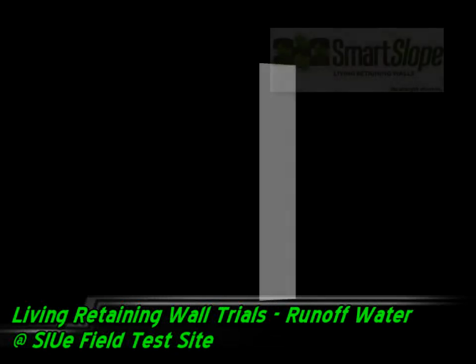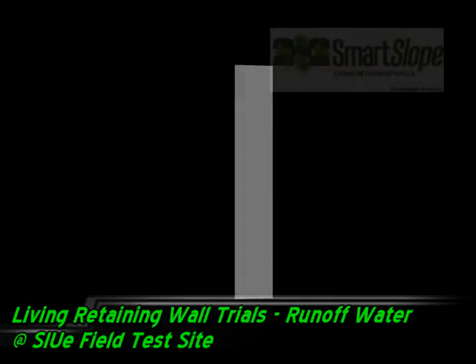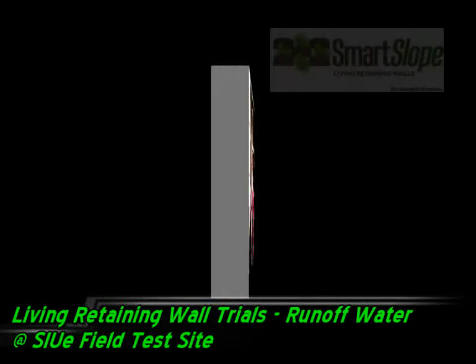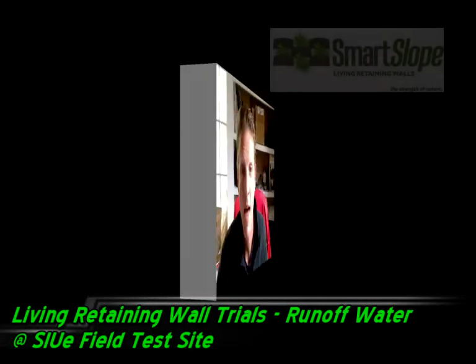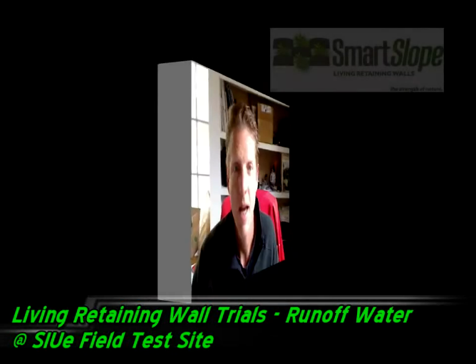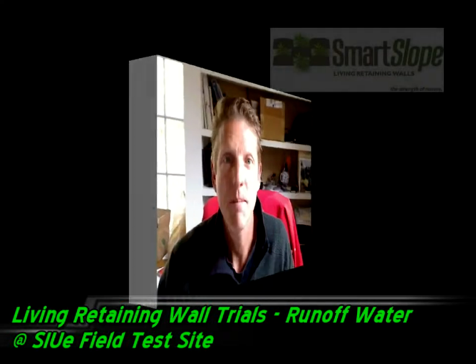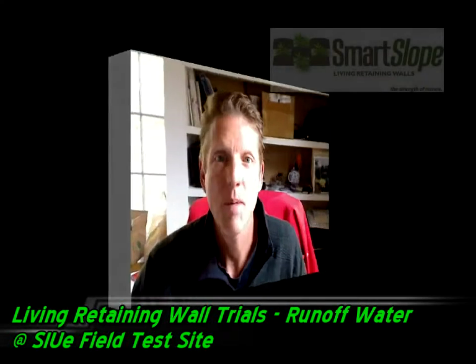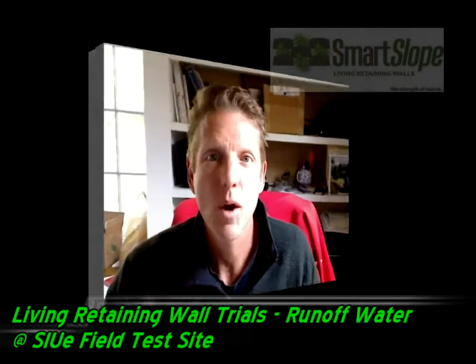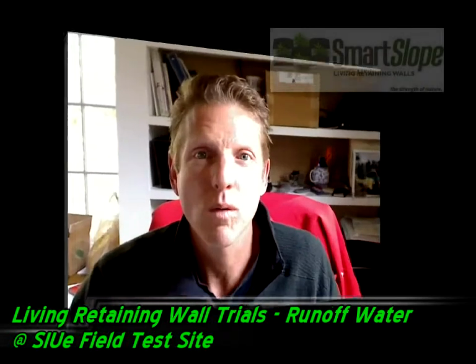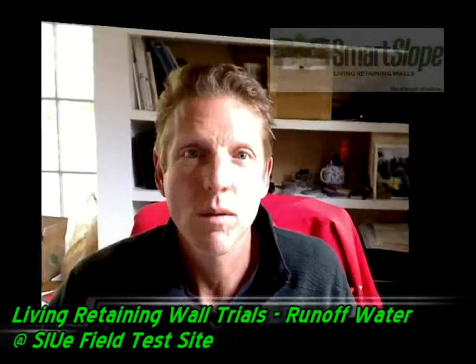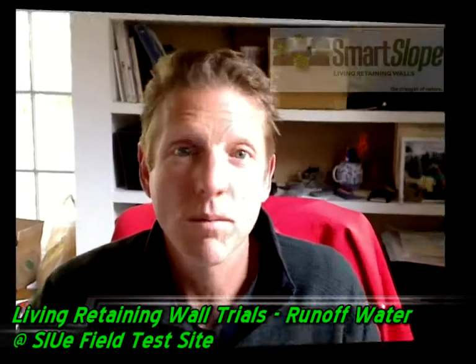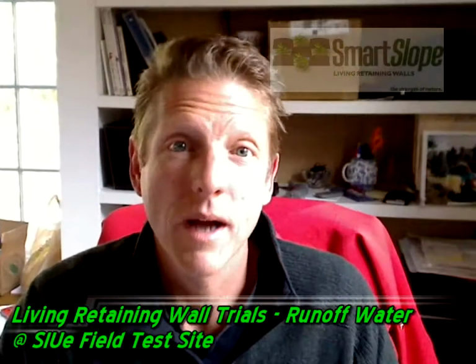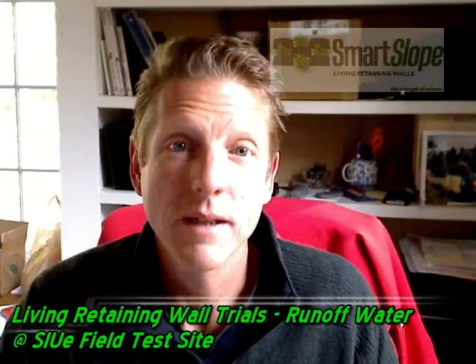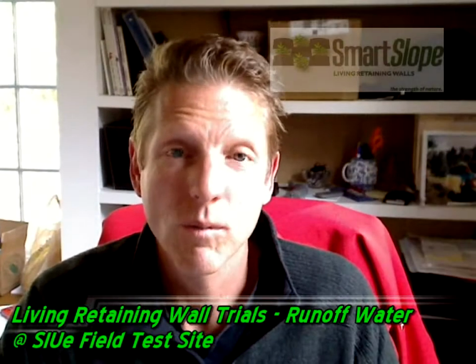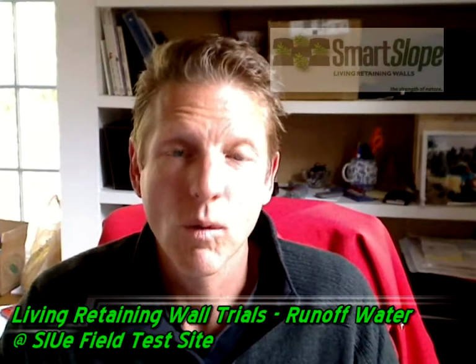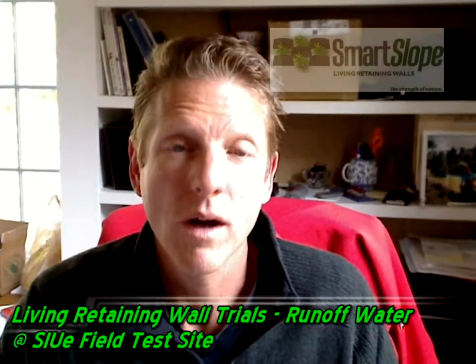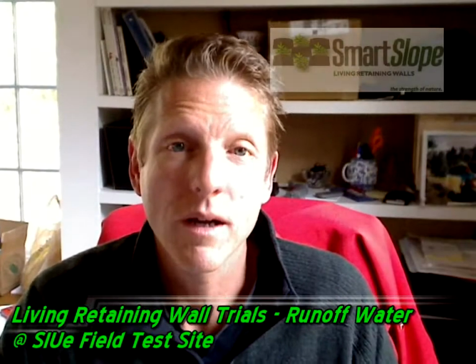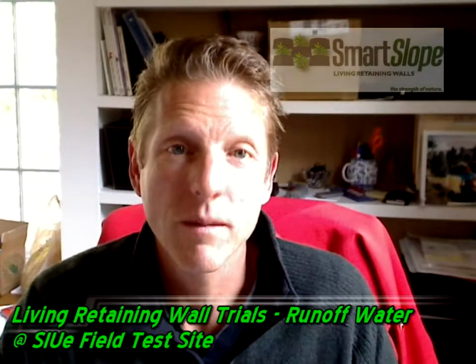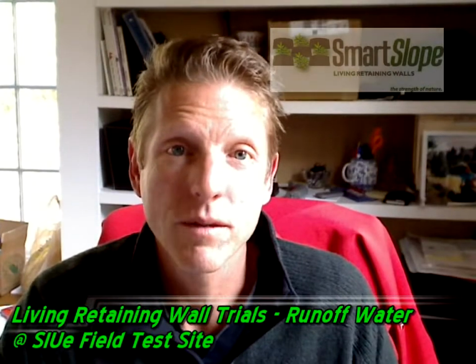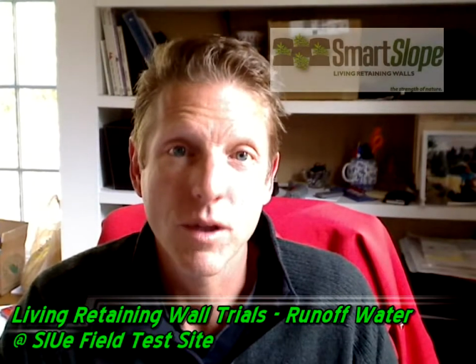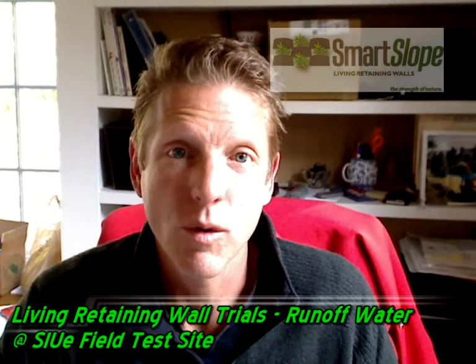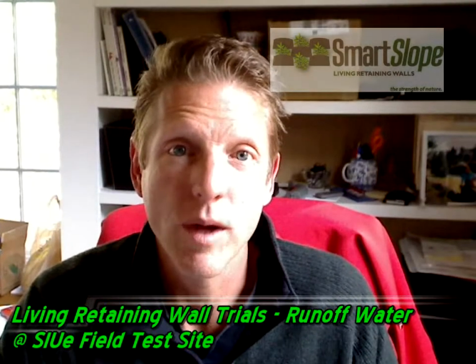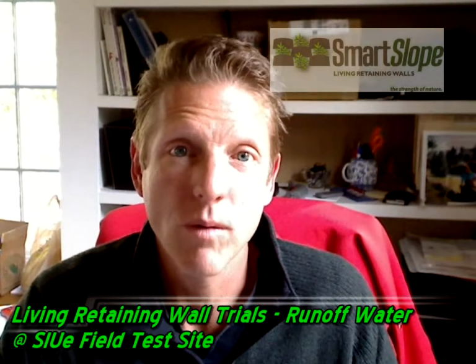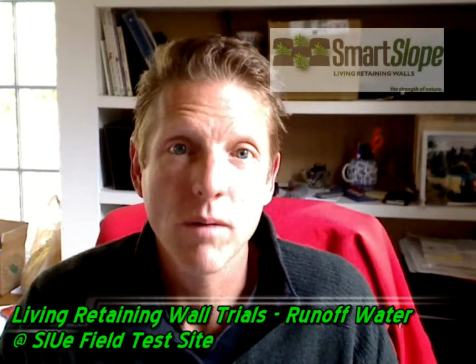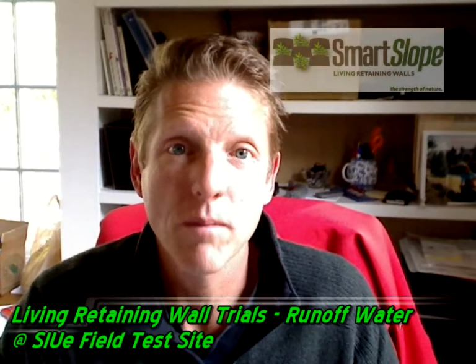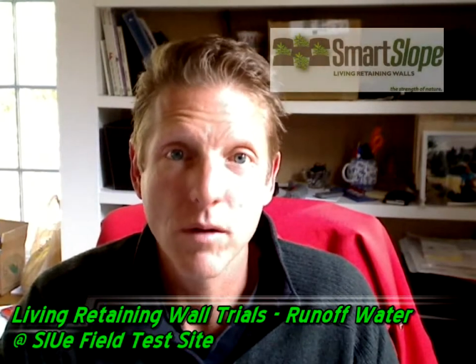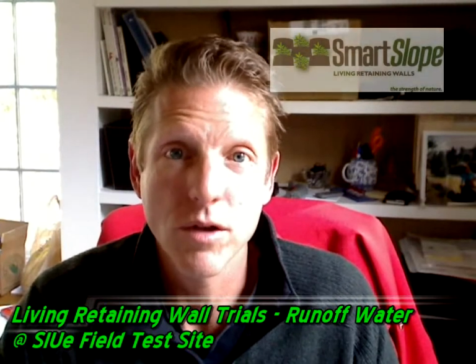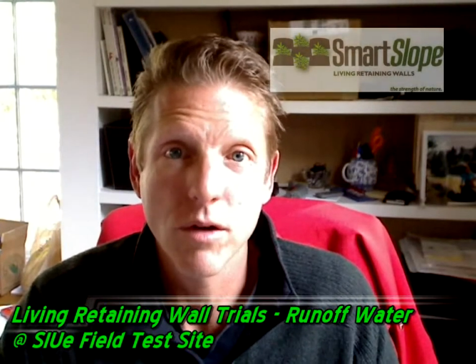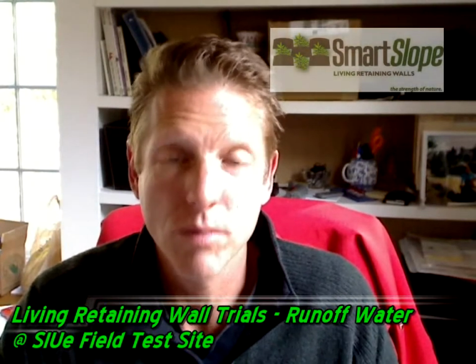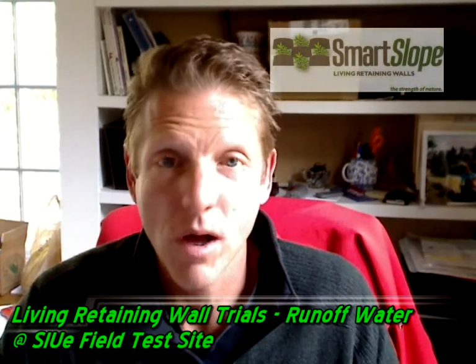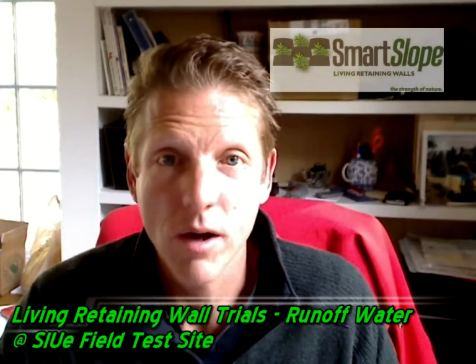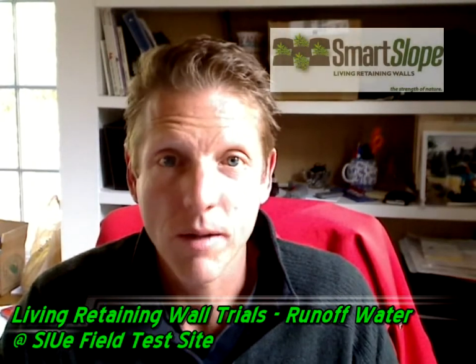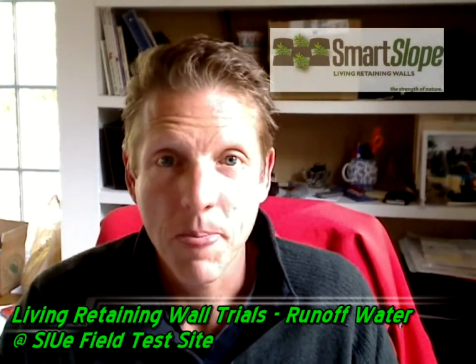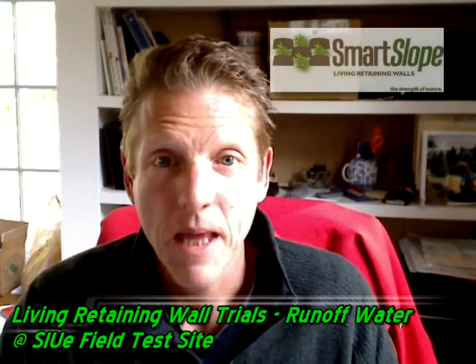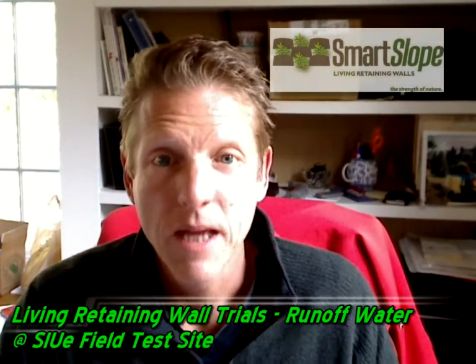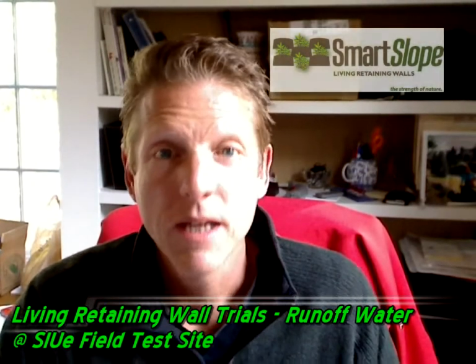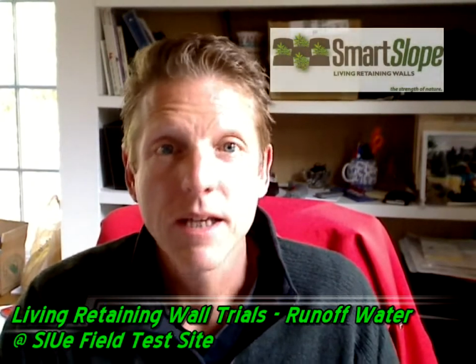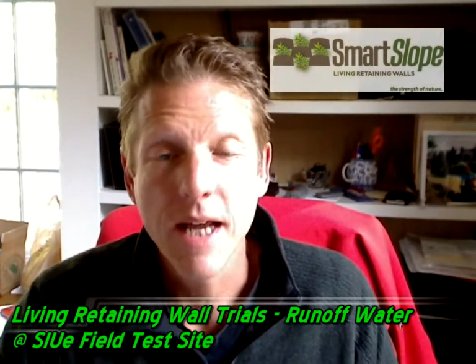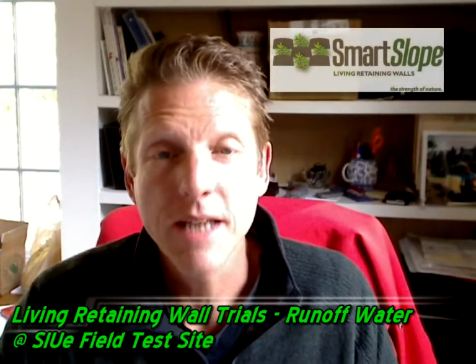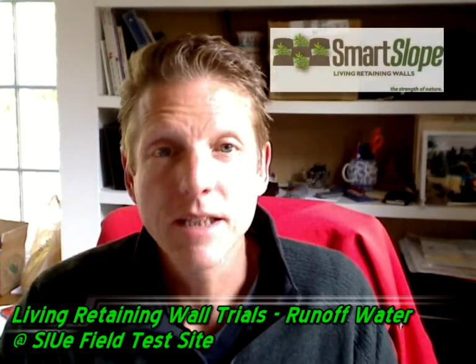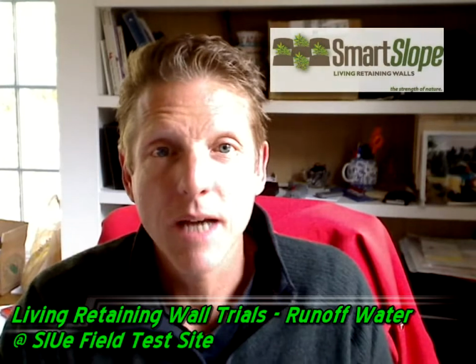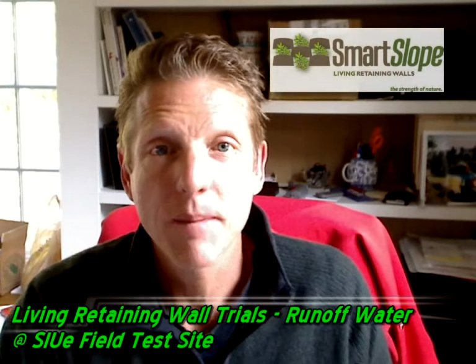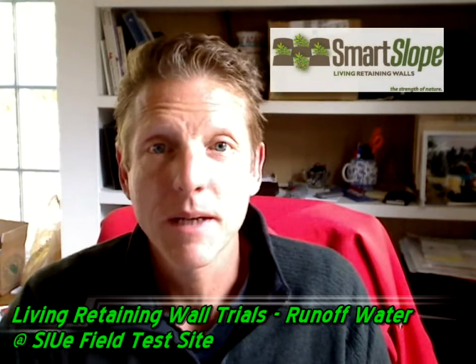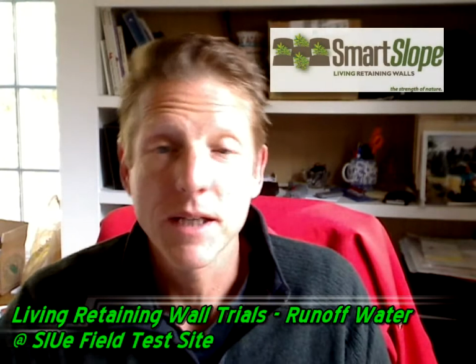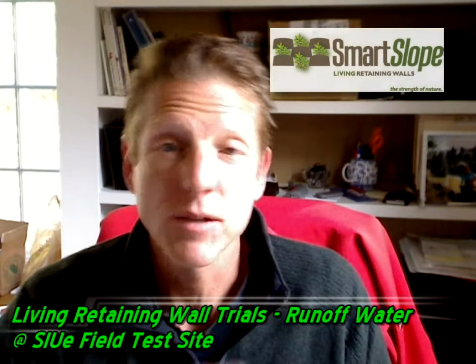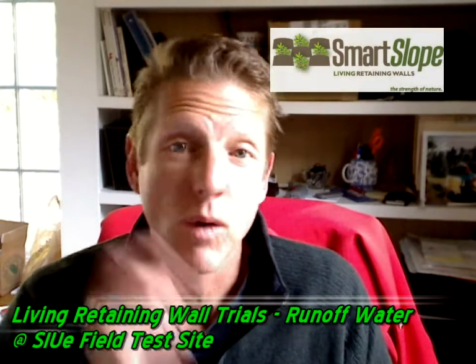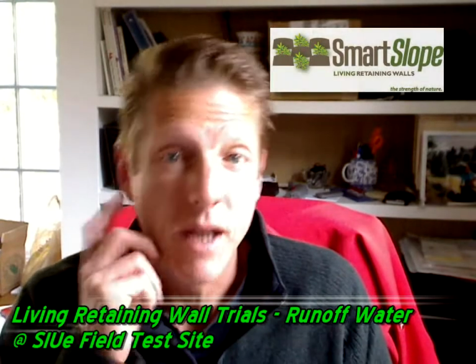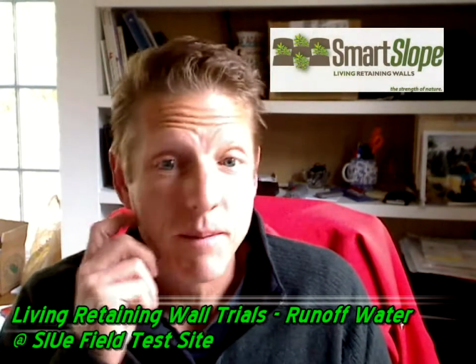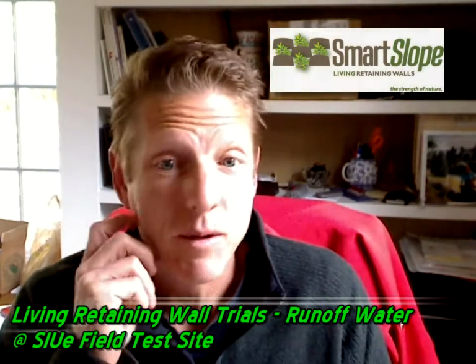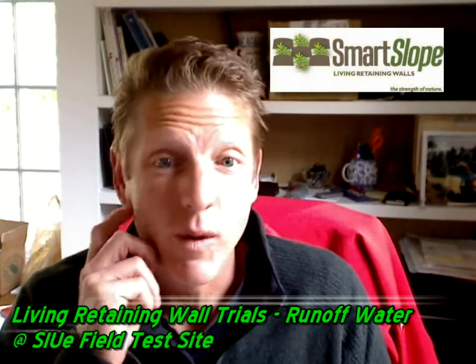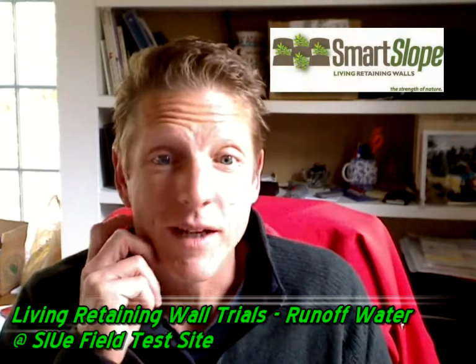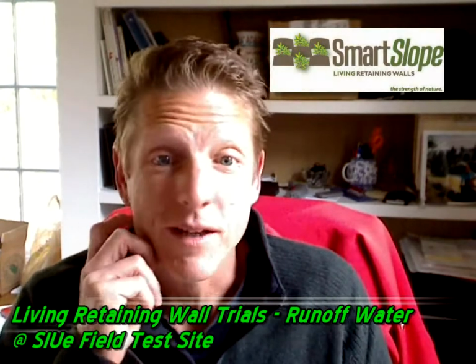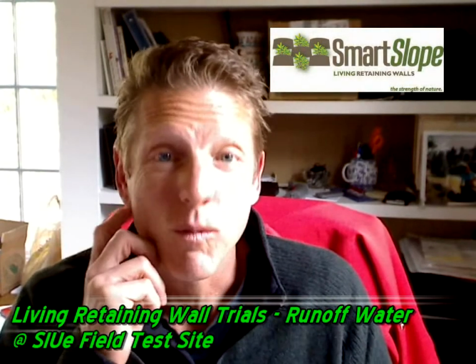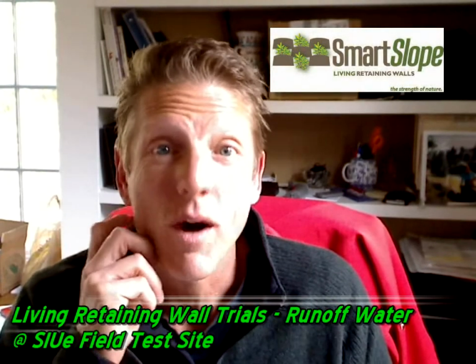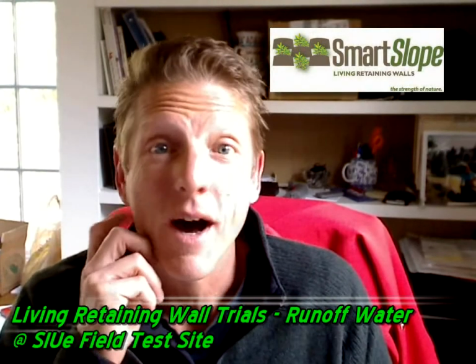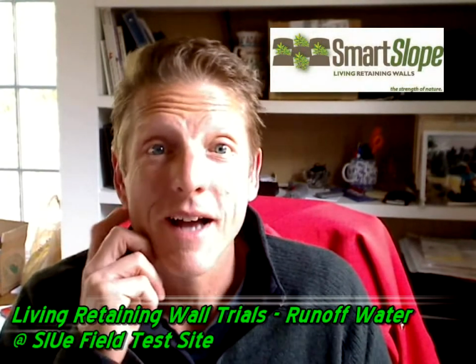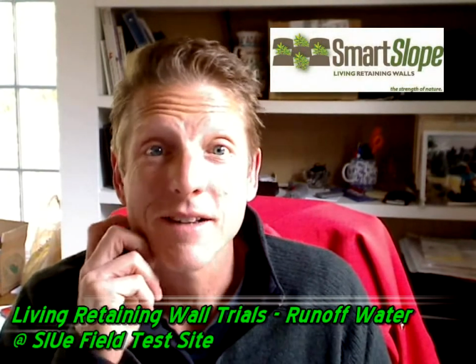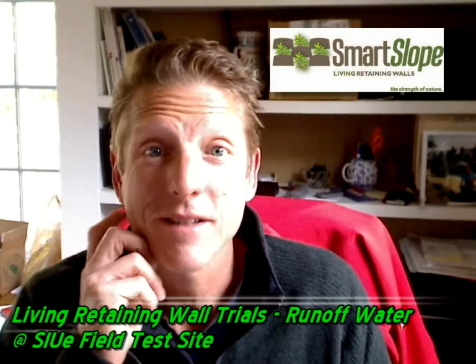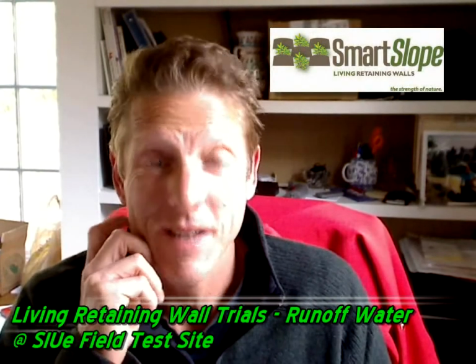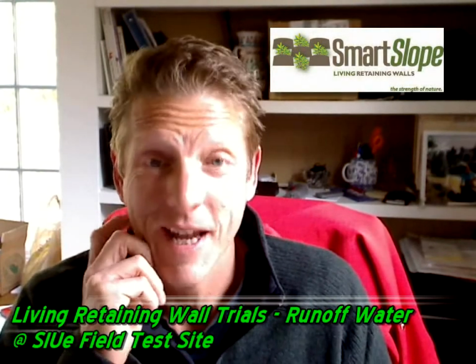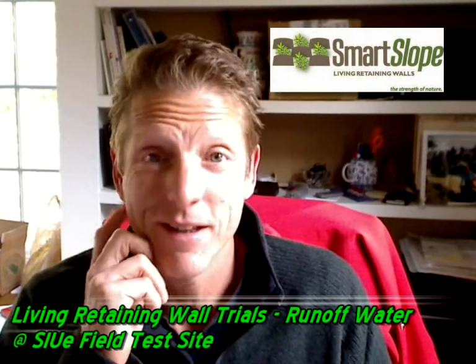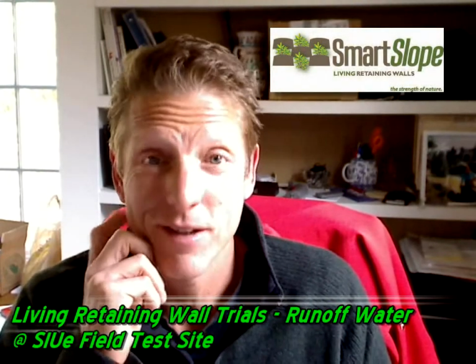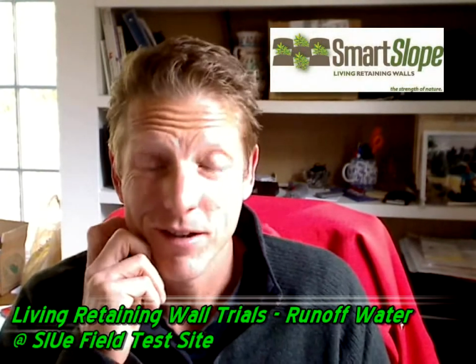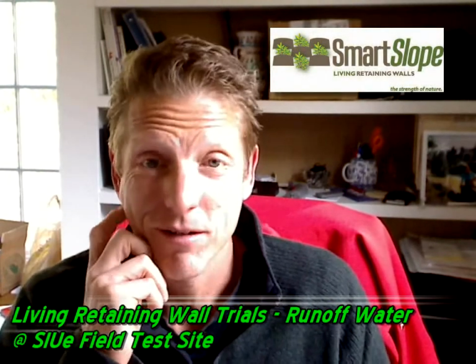Hi, I'm Mark Wolbright and welcome to the GreenWallMojo blog. Today's segment is one I've been waiting a while to get to.